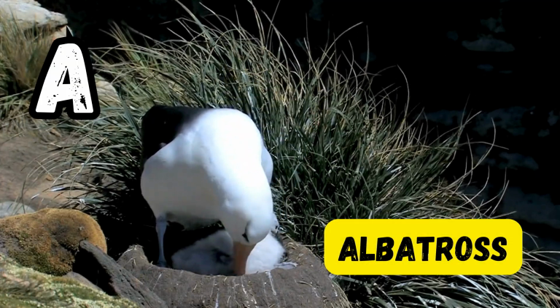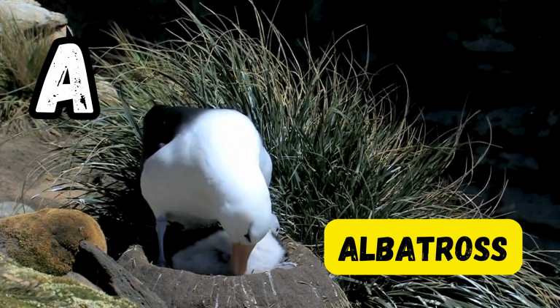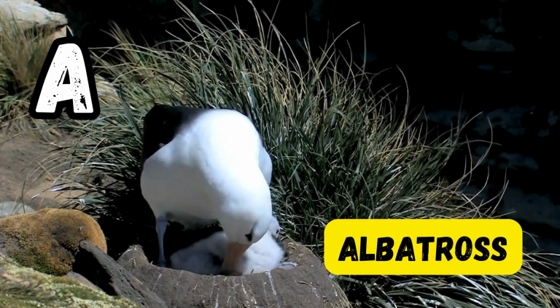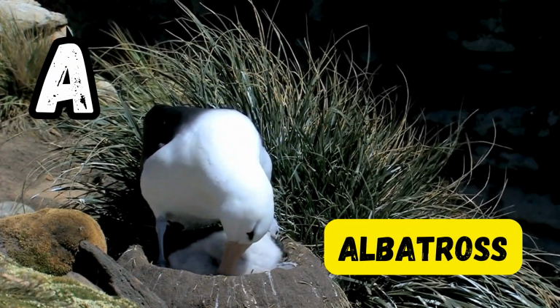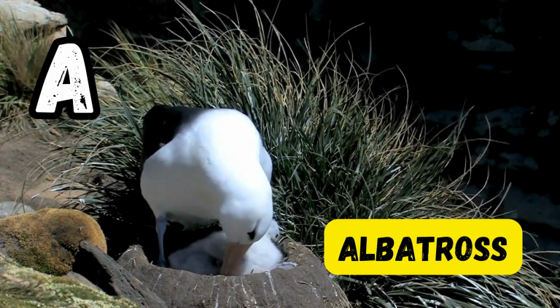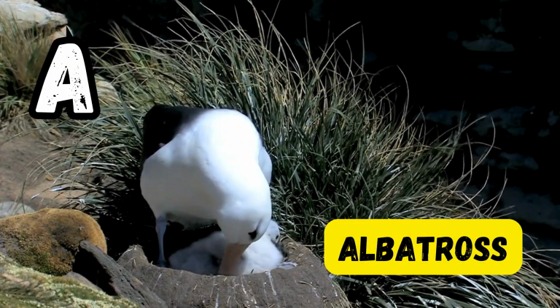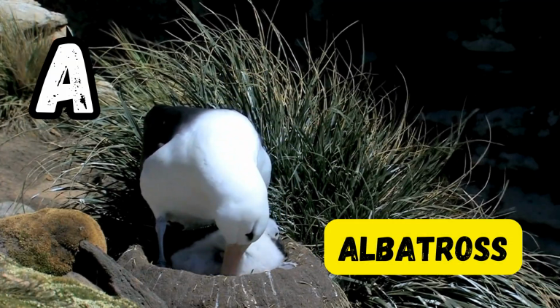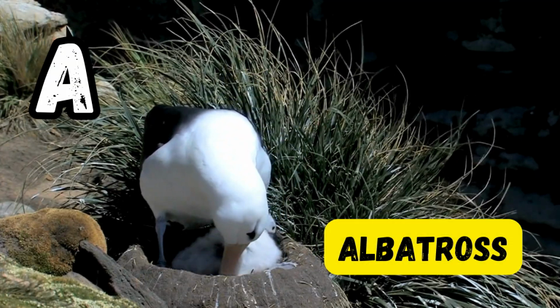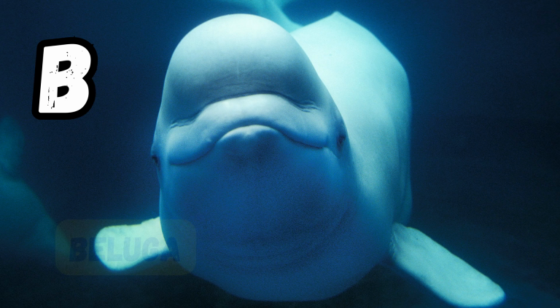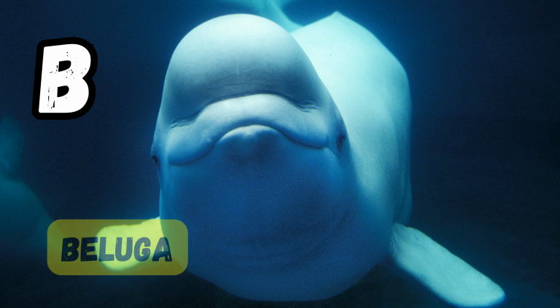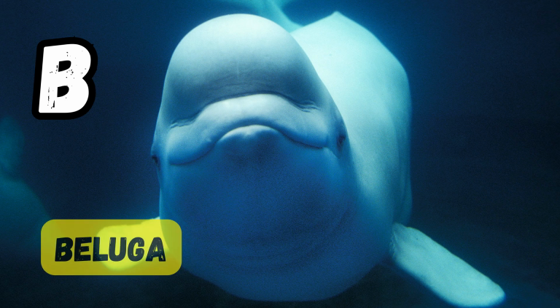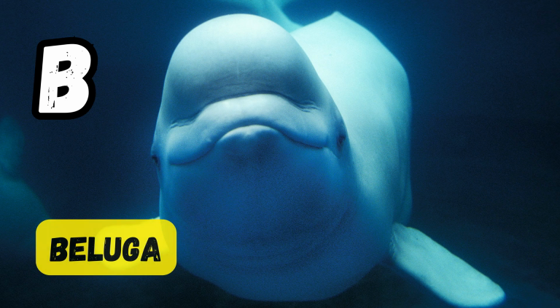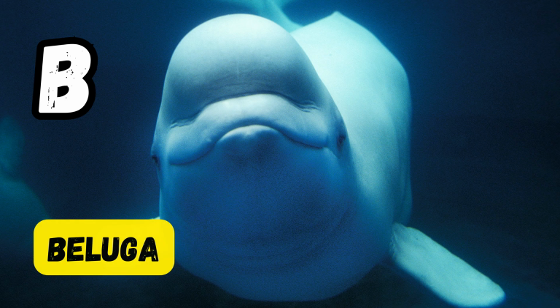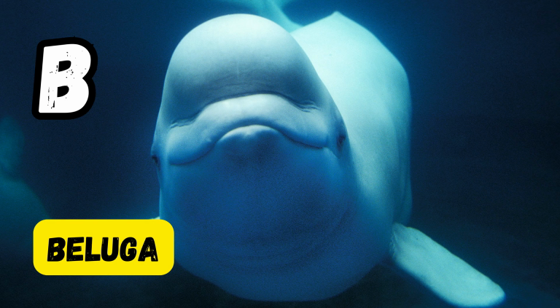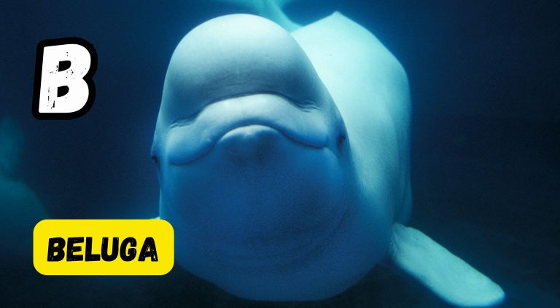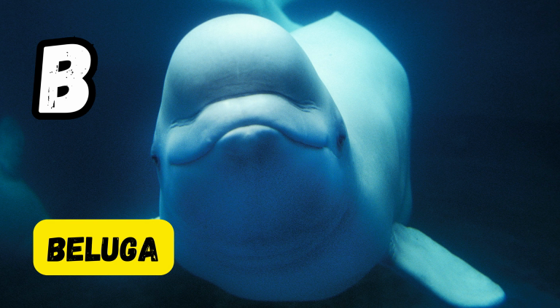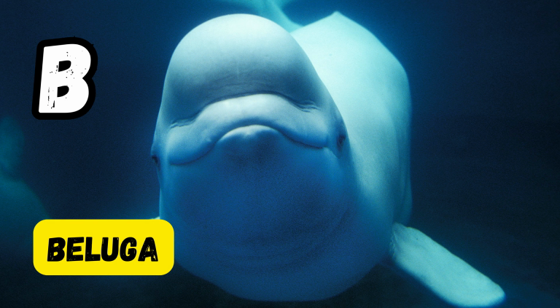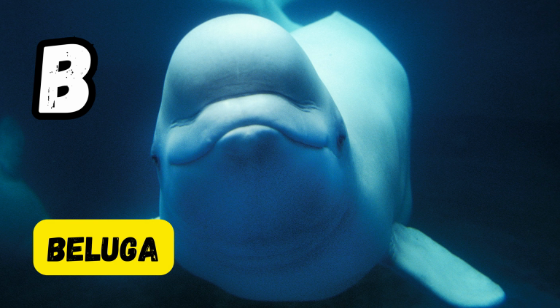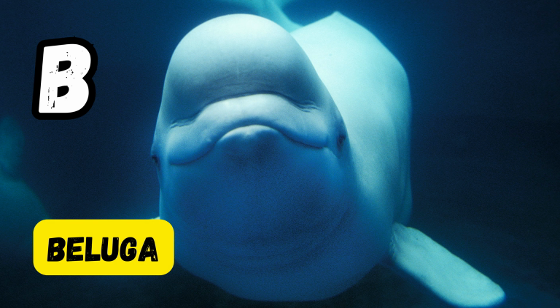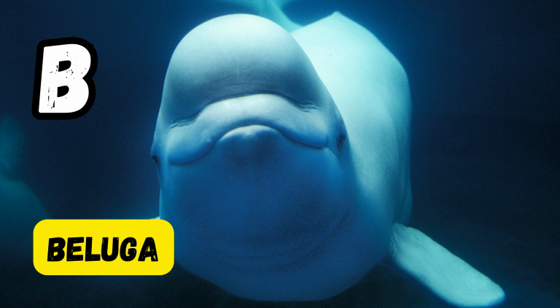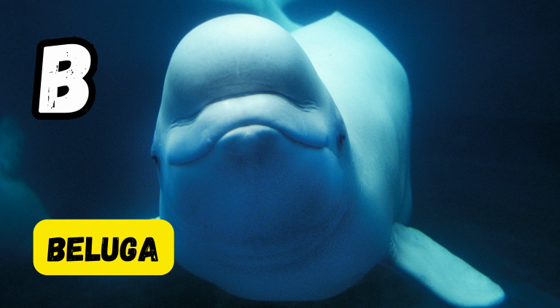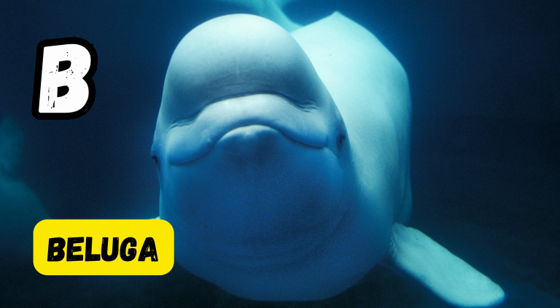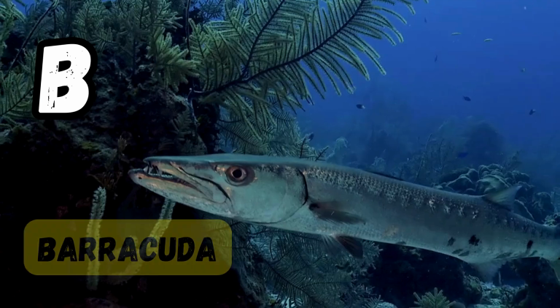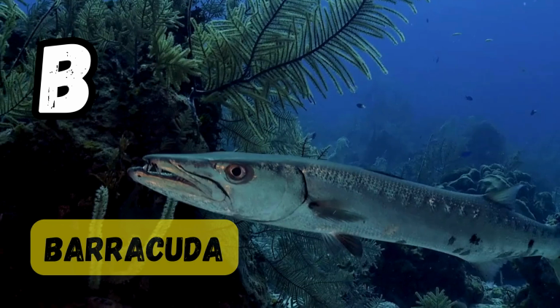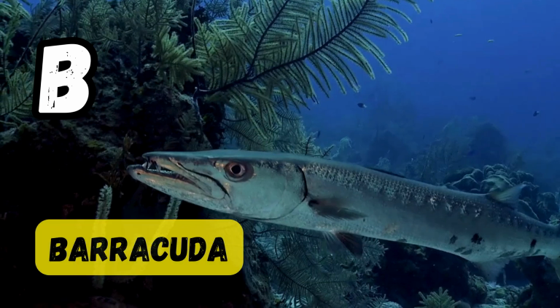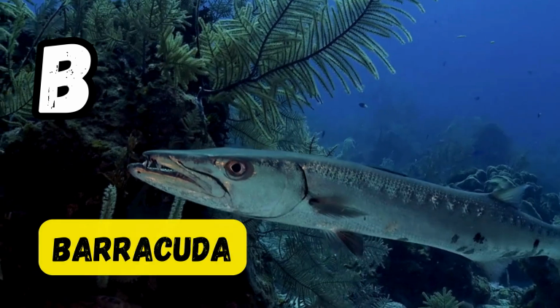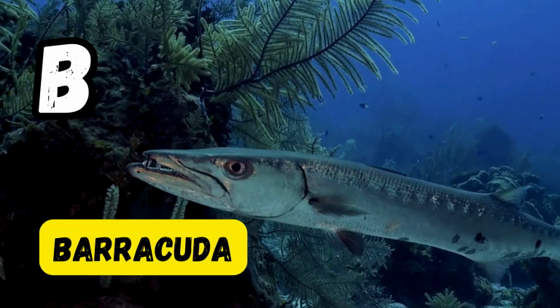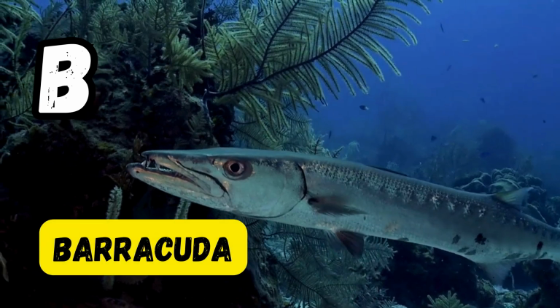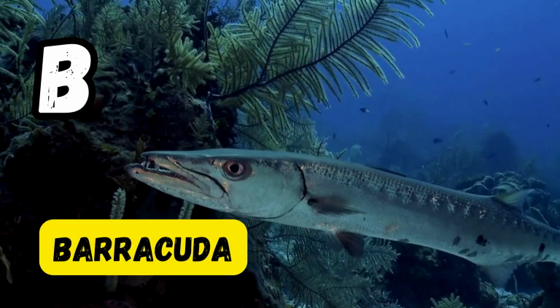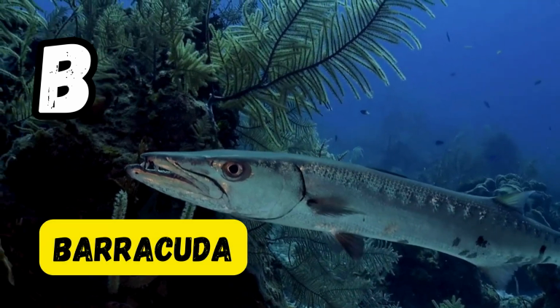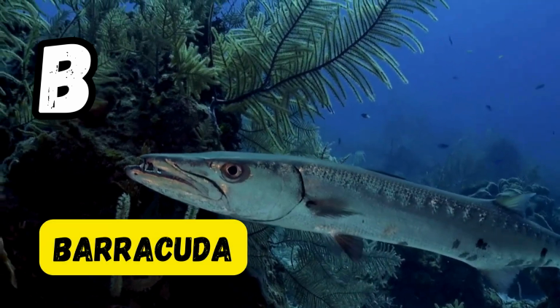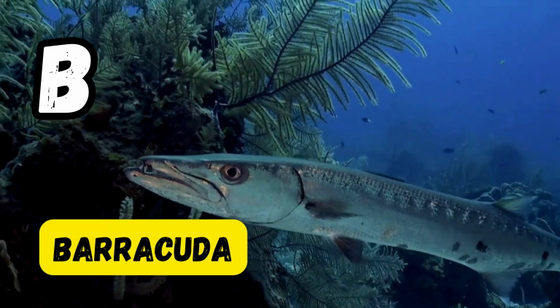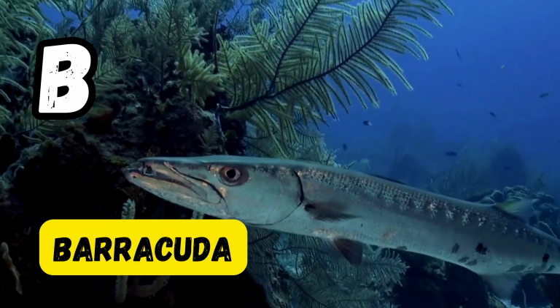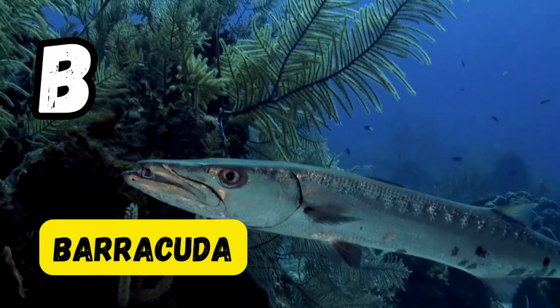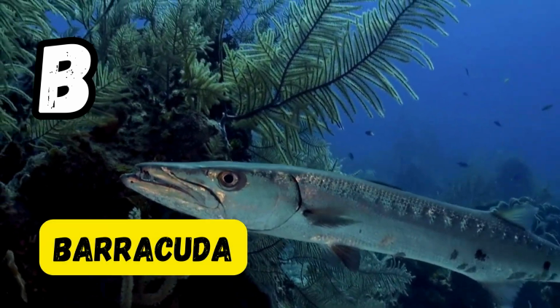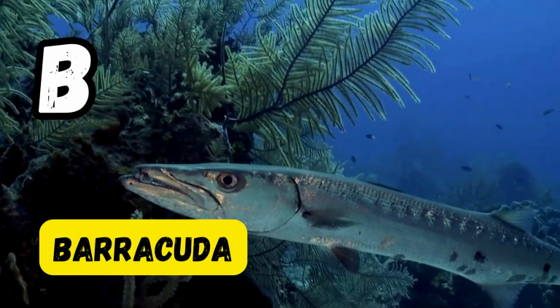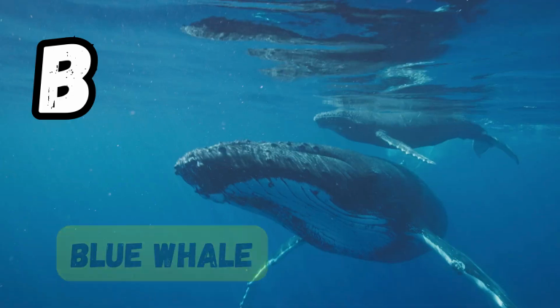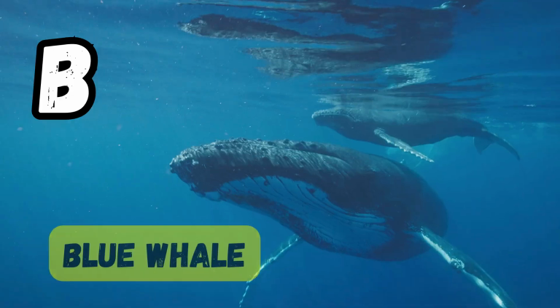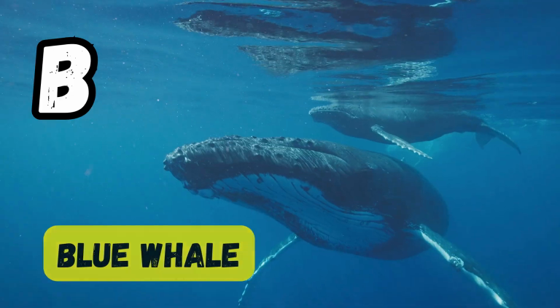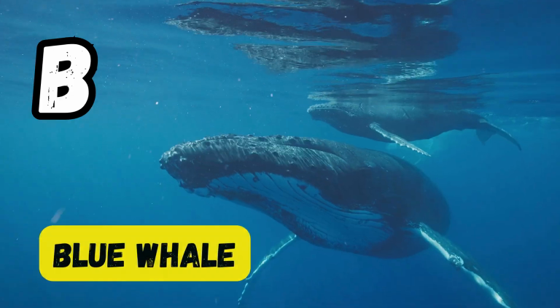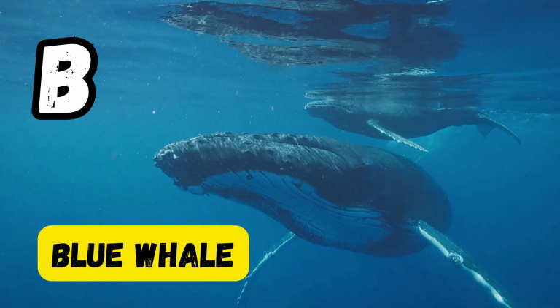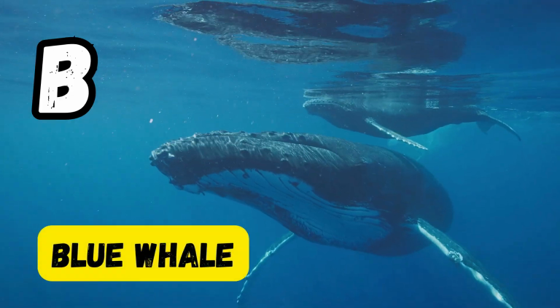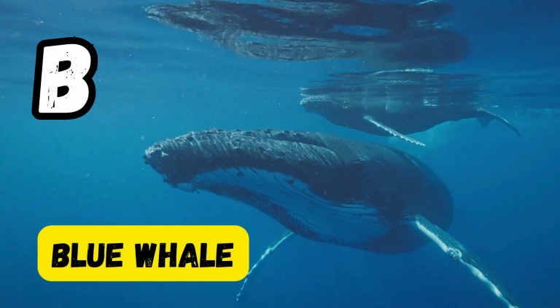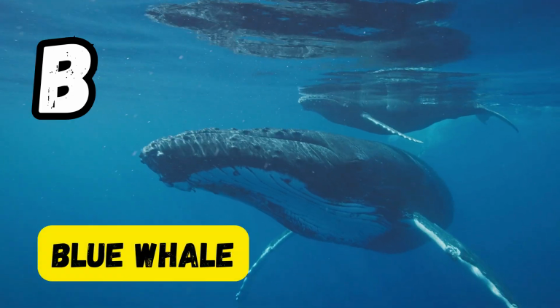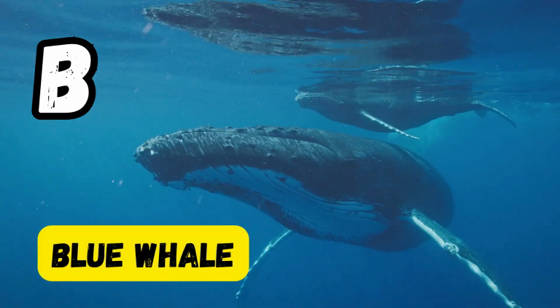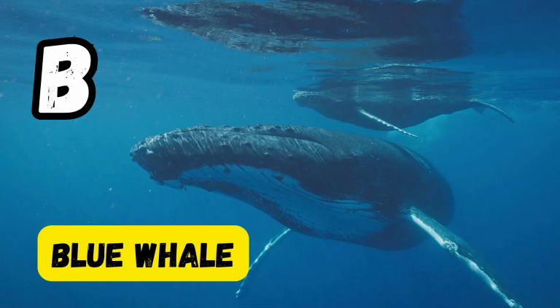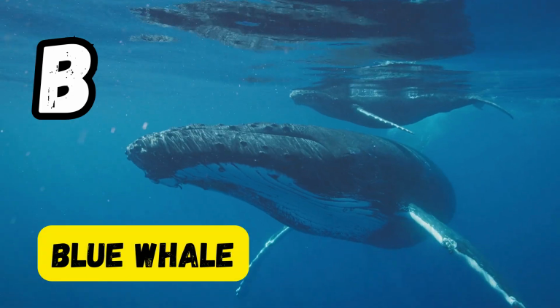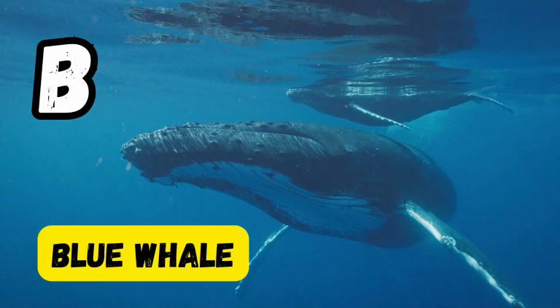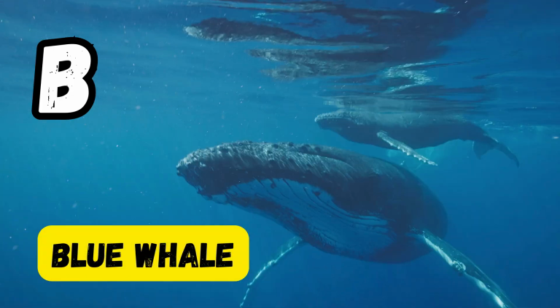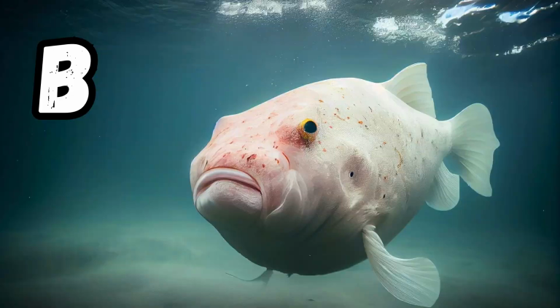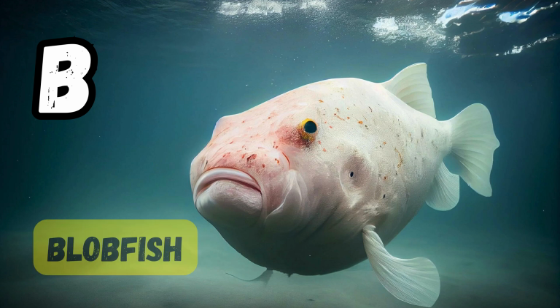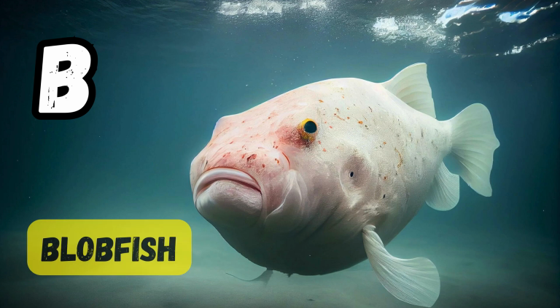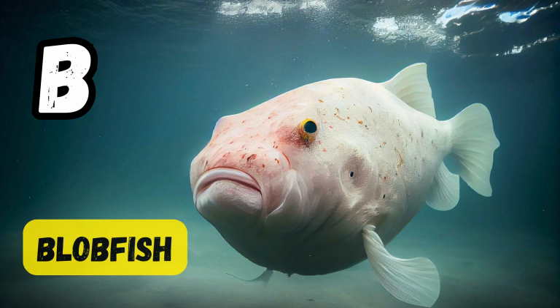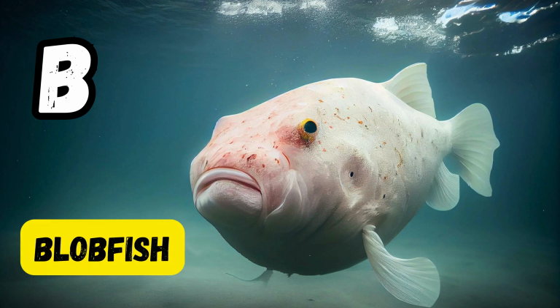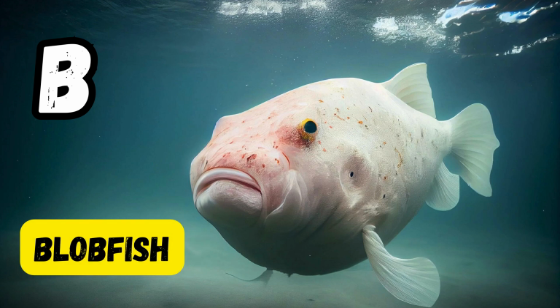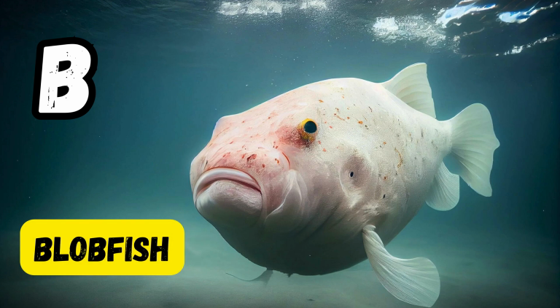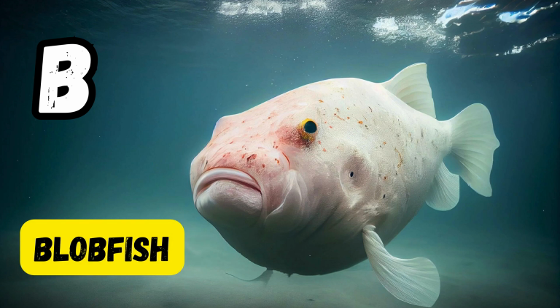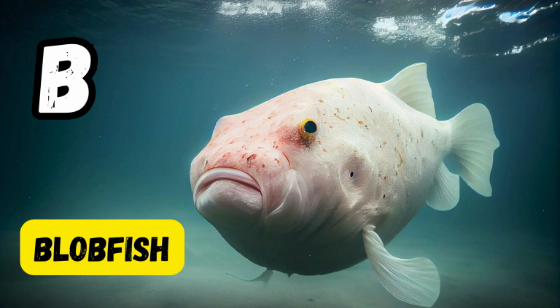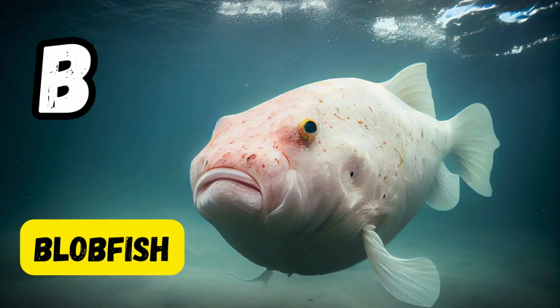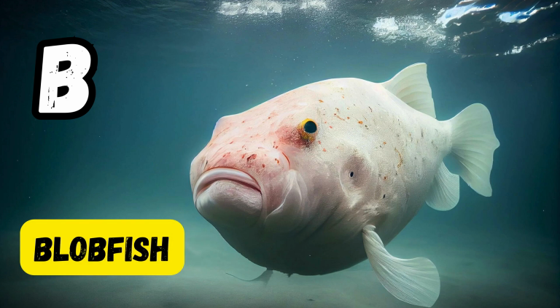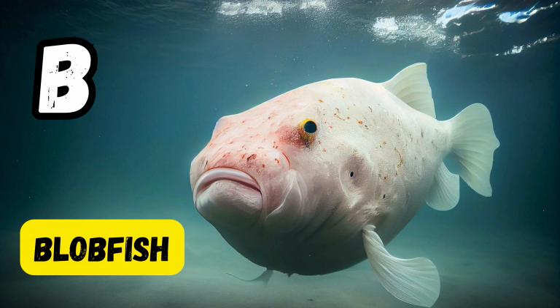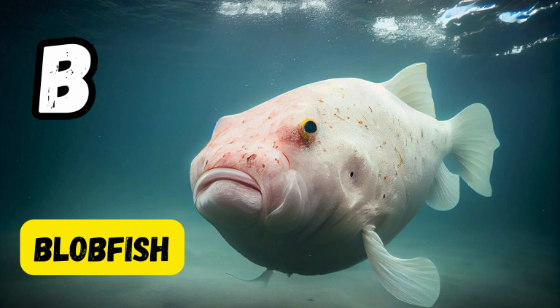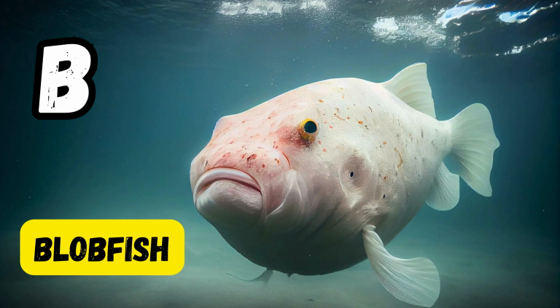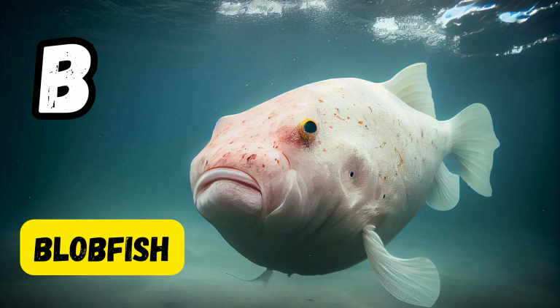B is for beluga. B is for barracuda. B is for blue whale. B is for blobfish.